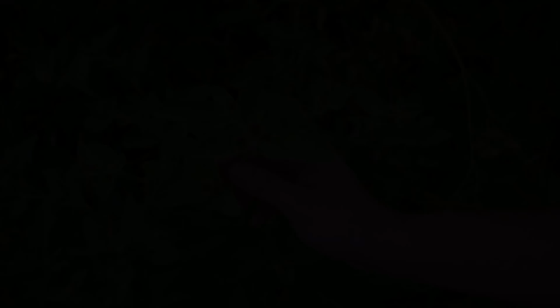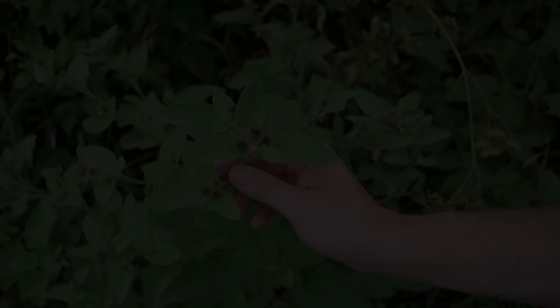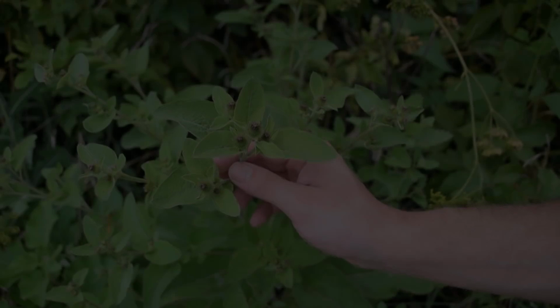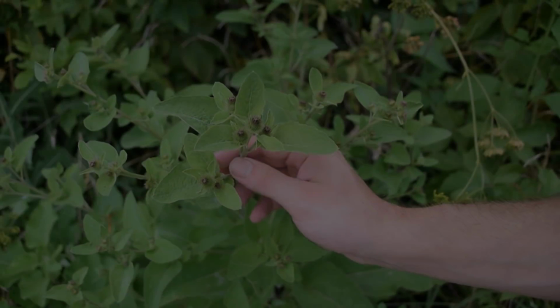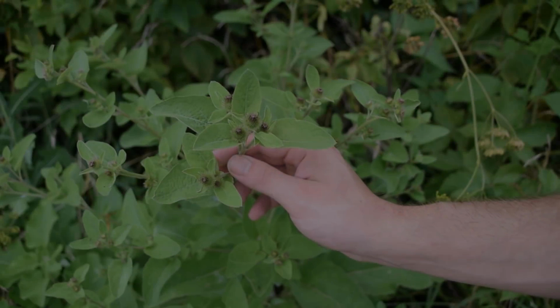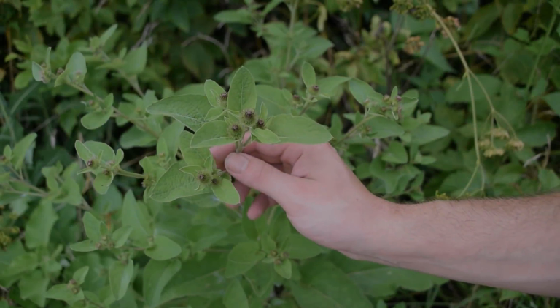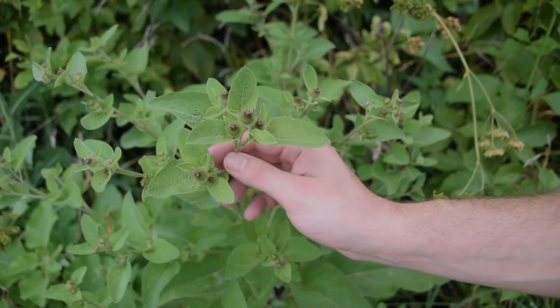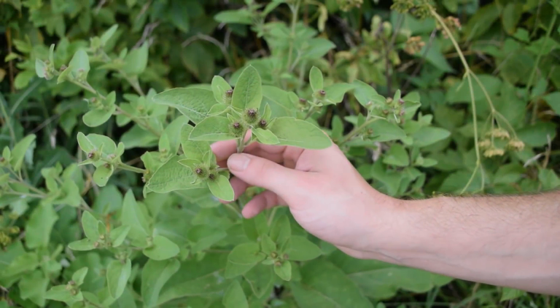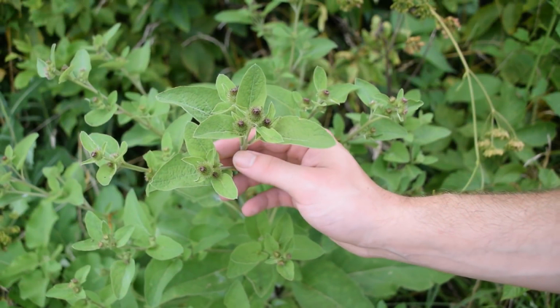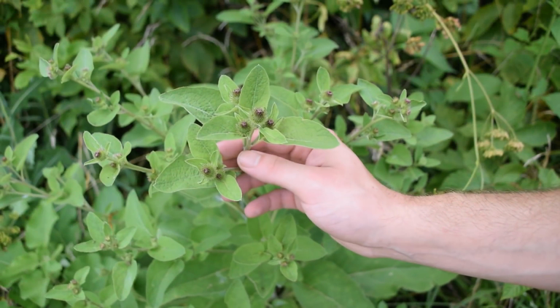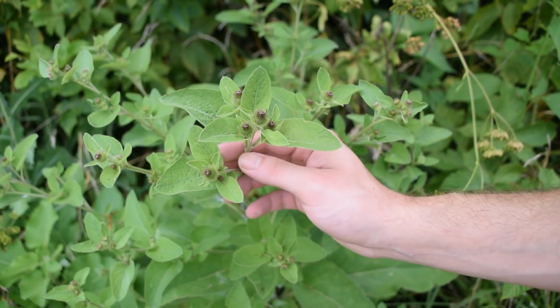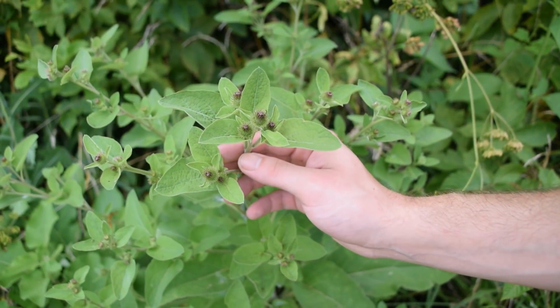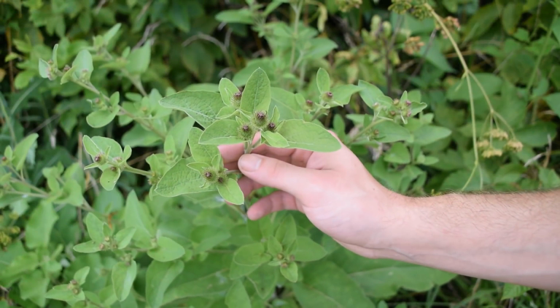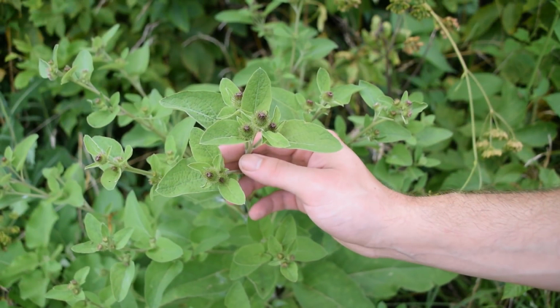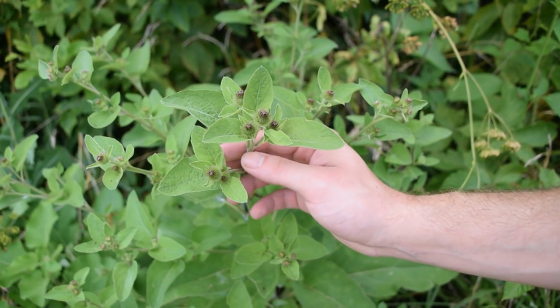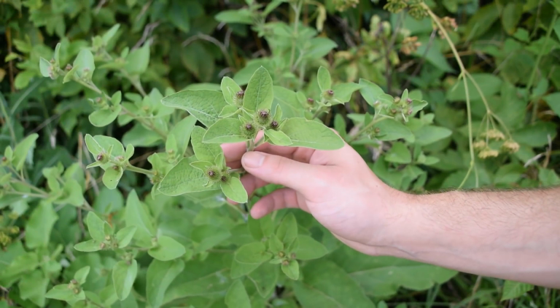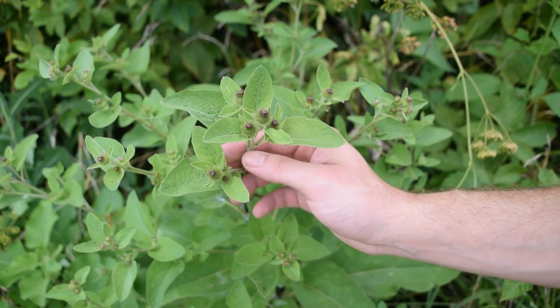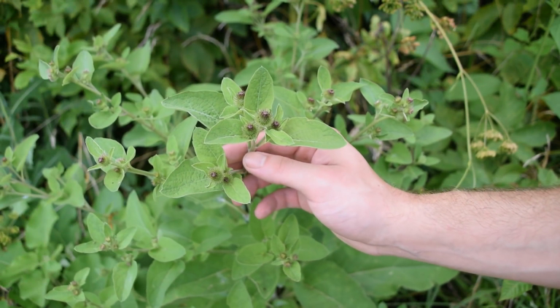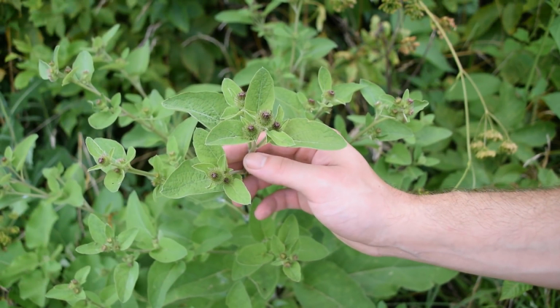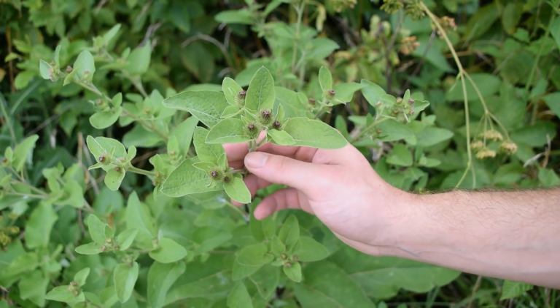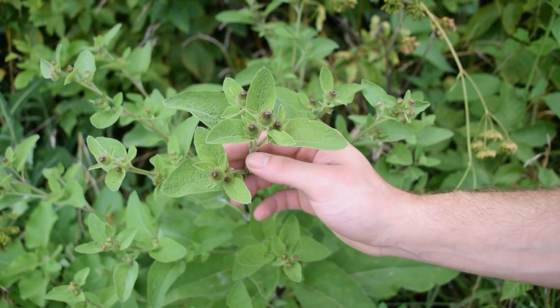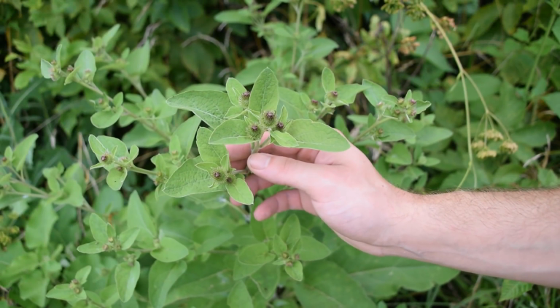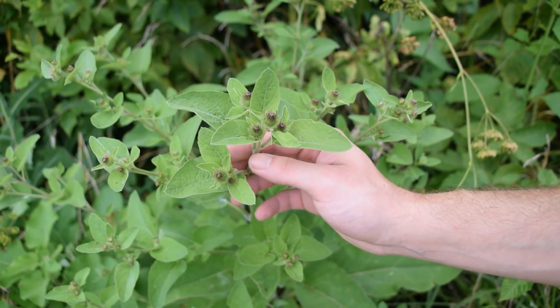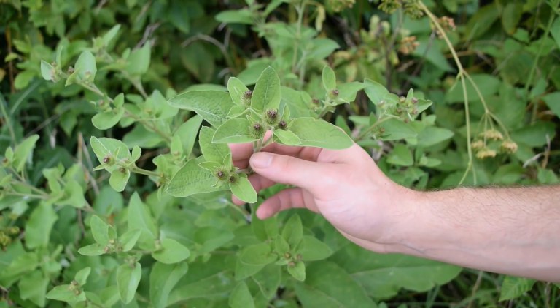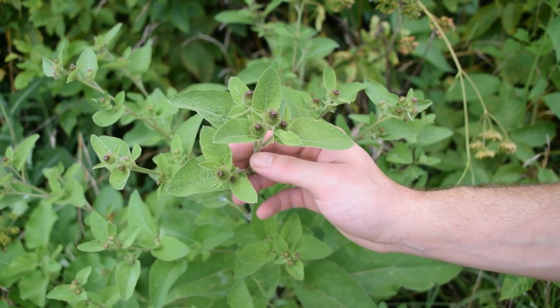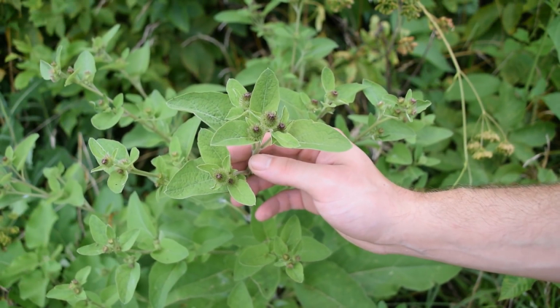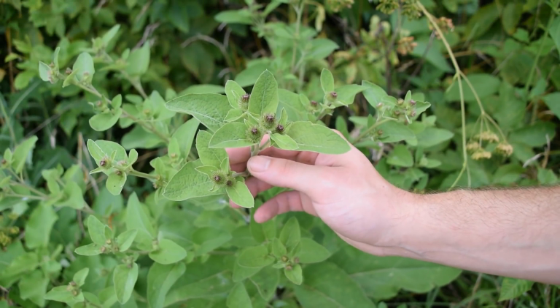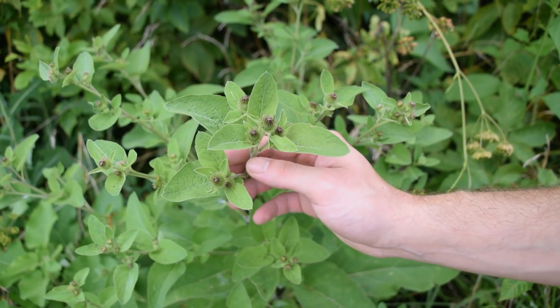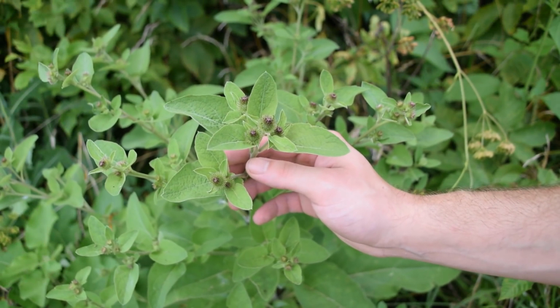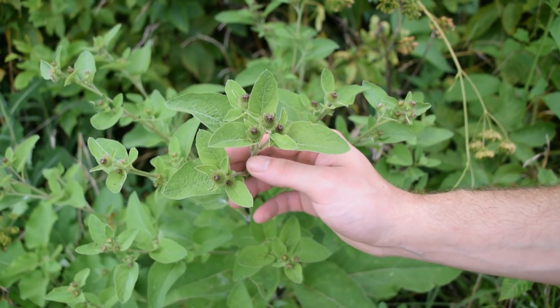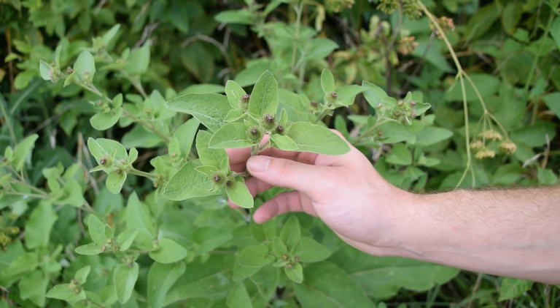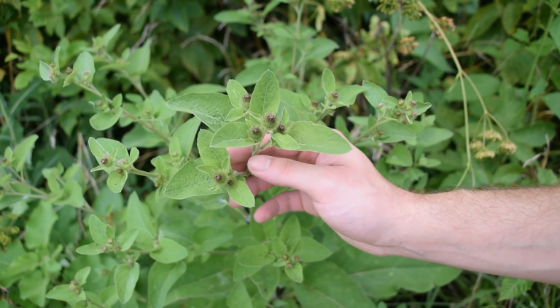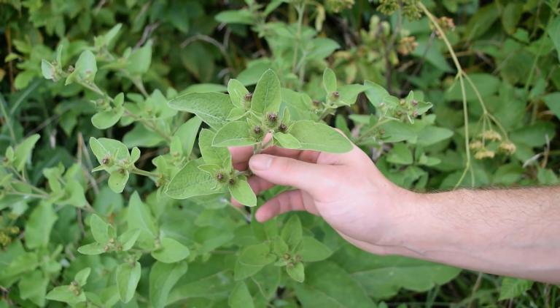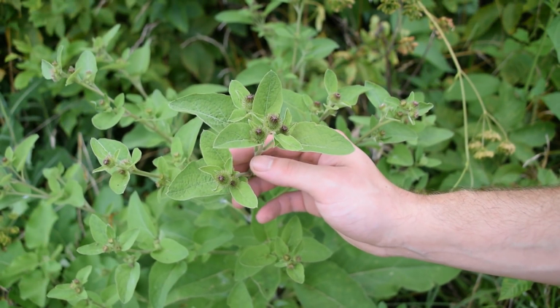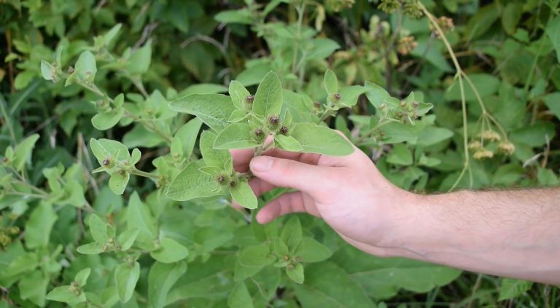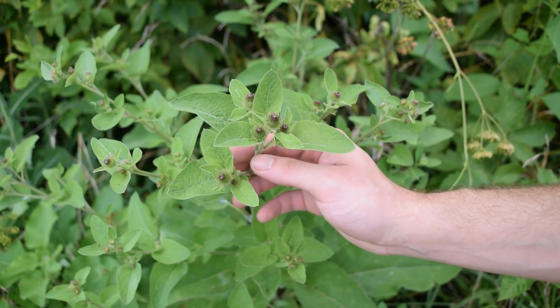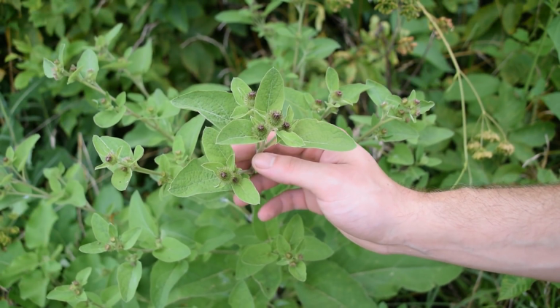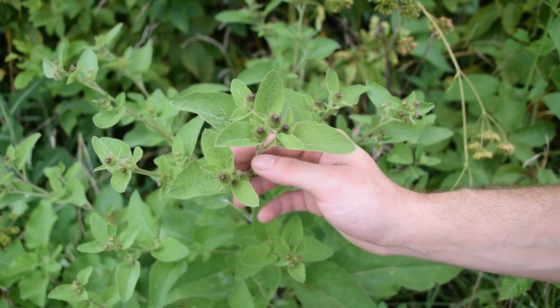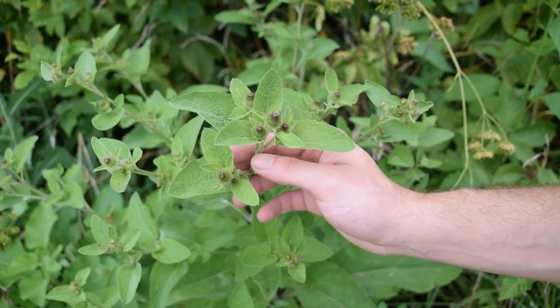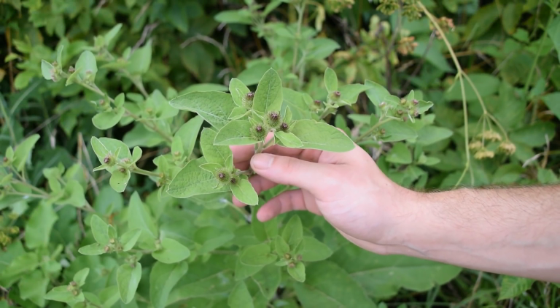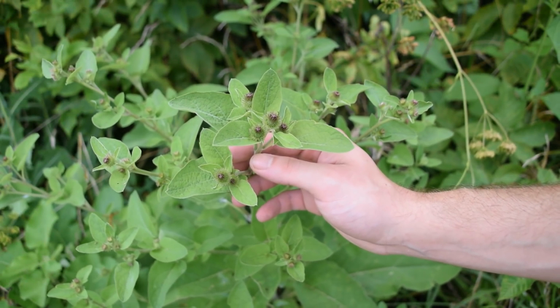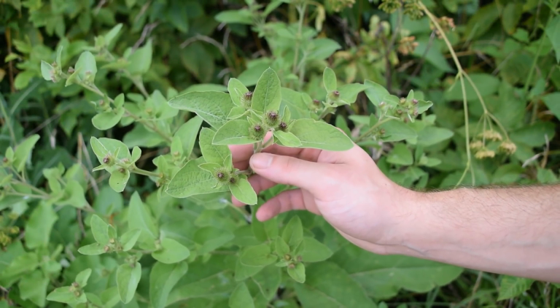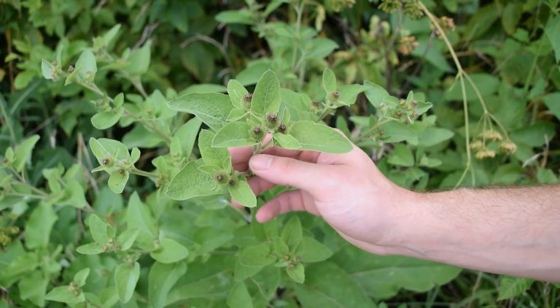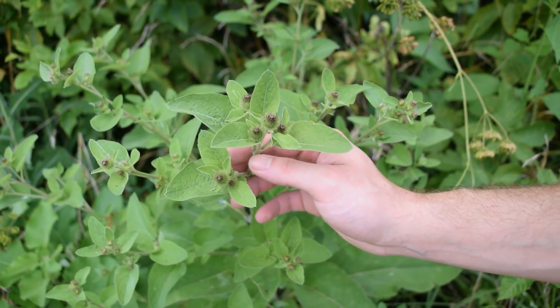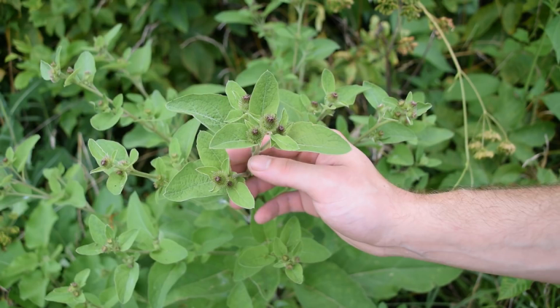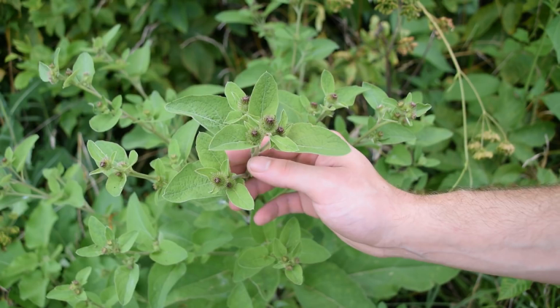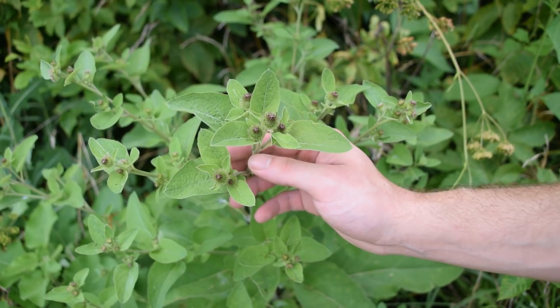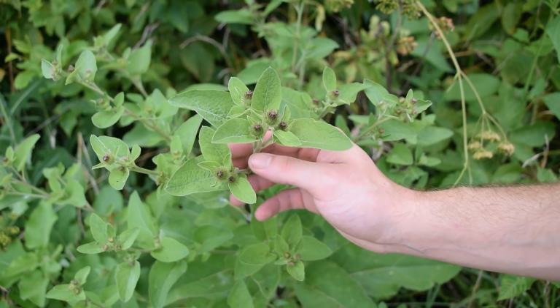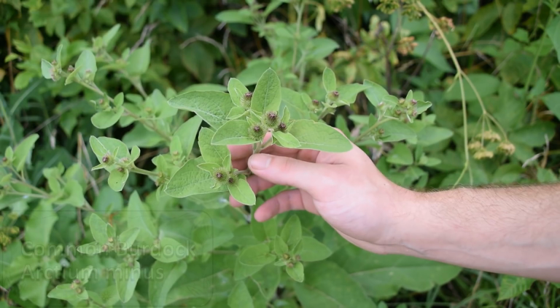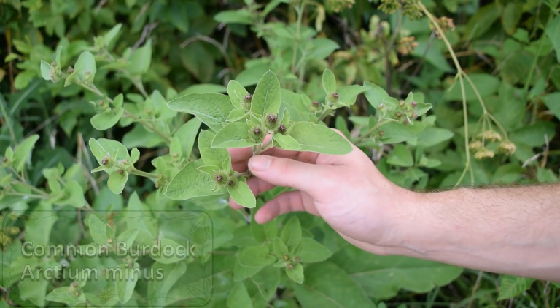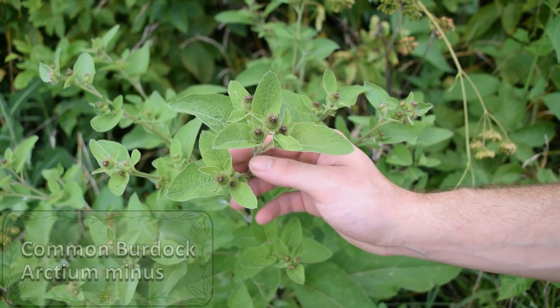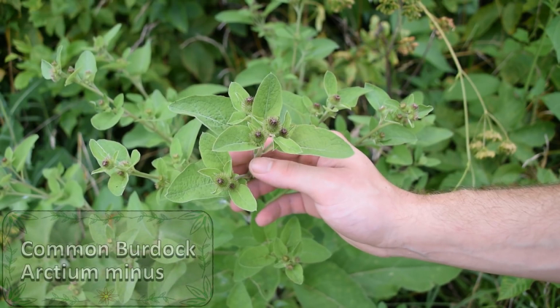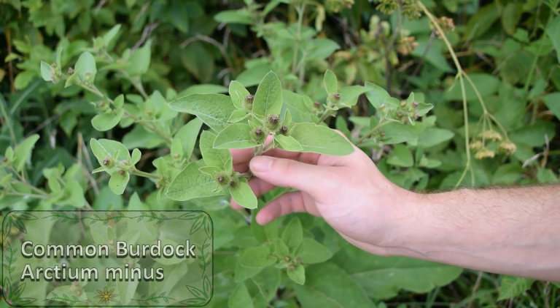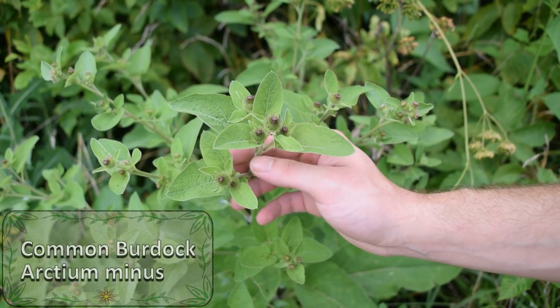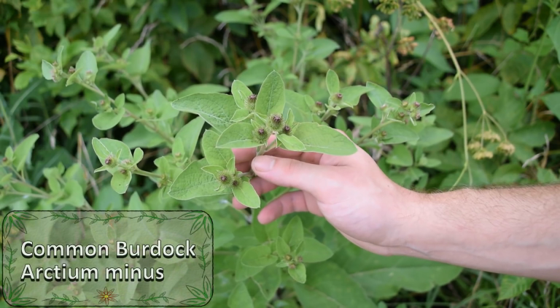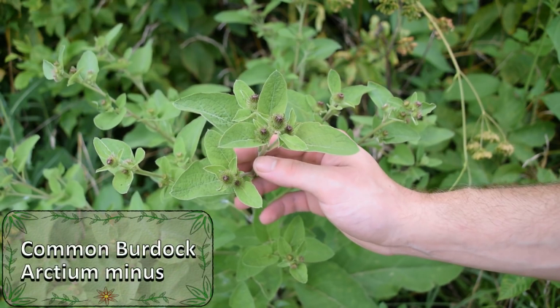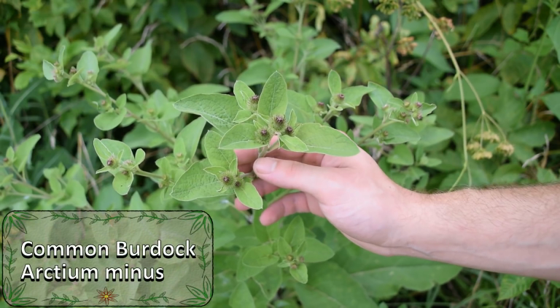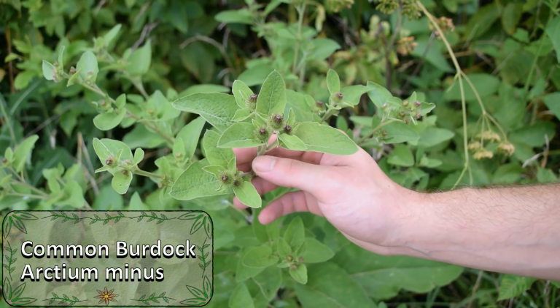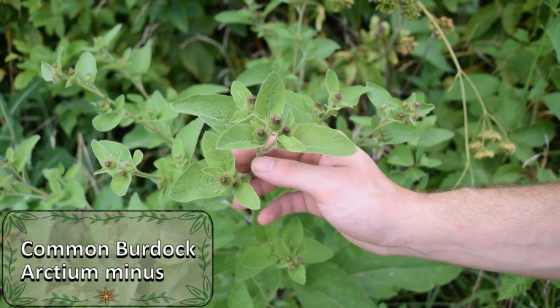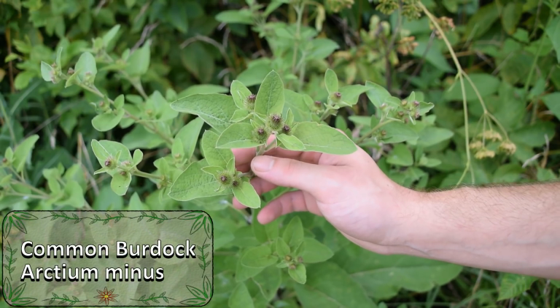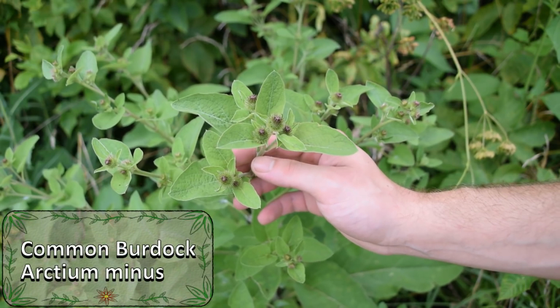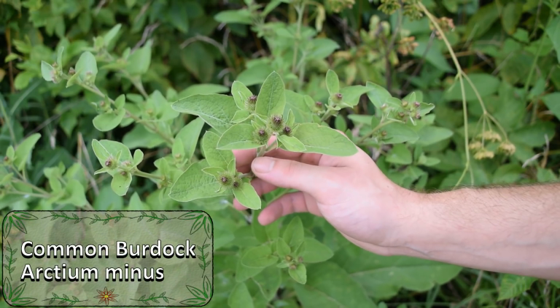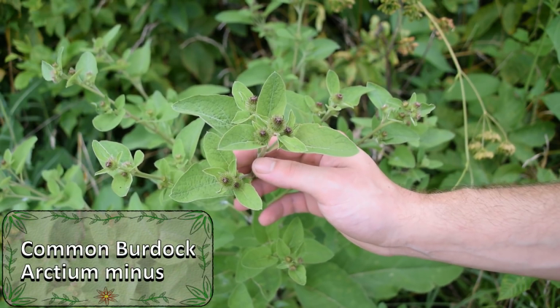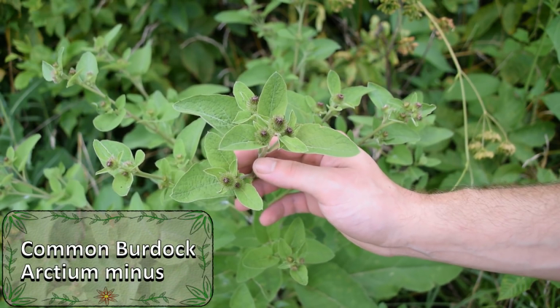Hey guys, this is Josh here with Trillium Wild Edibles and today I want to bring you an identification video on a plant known as Common Burdock.